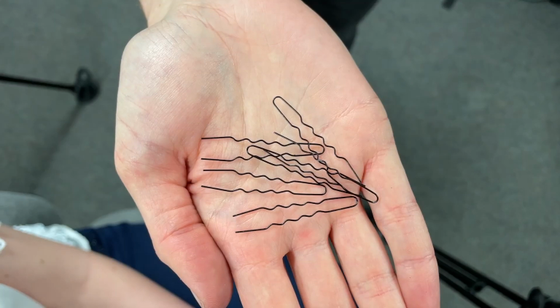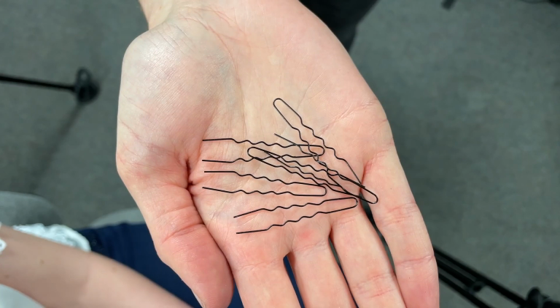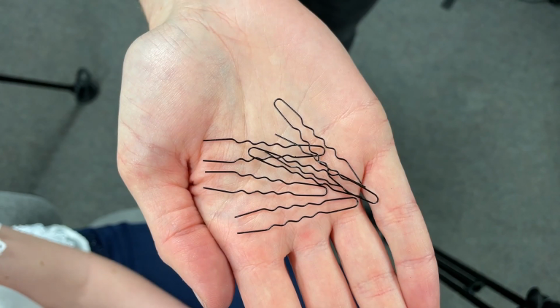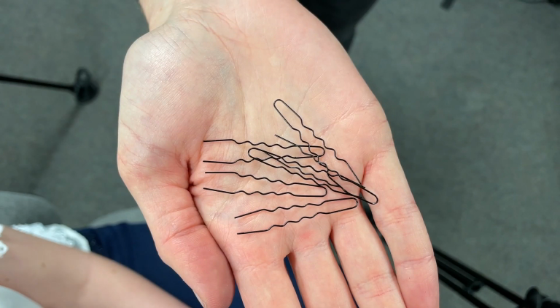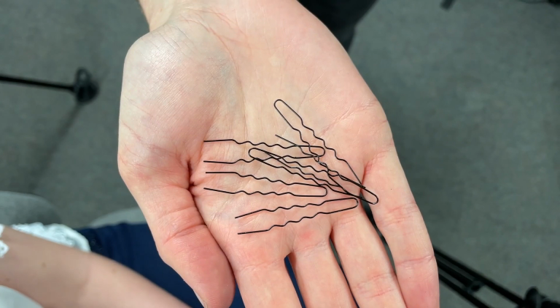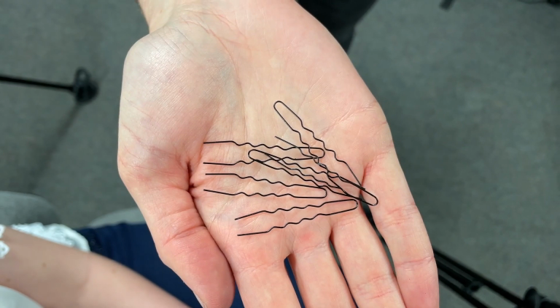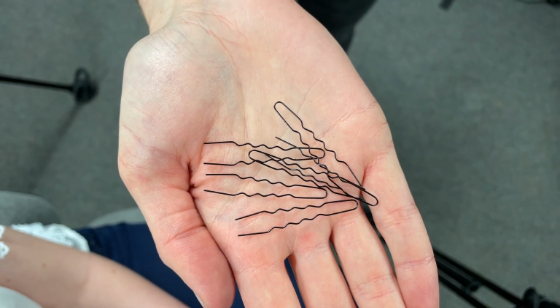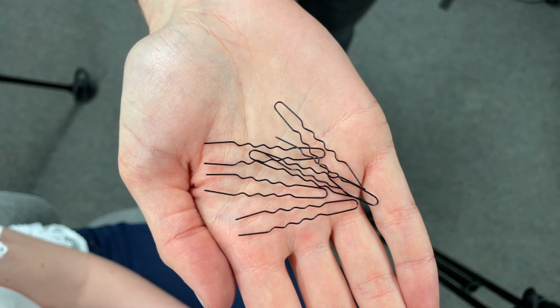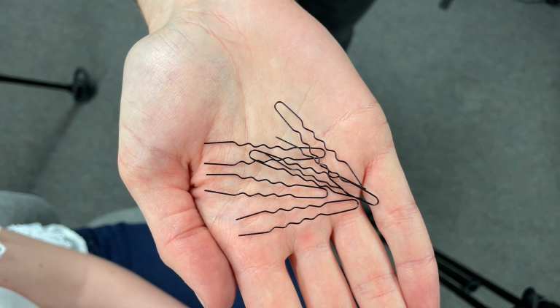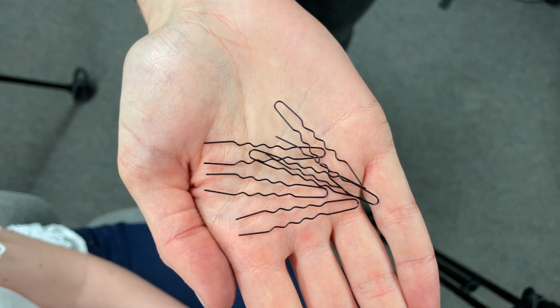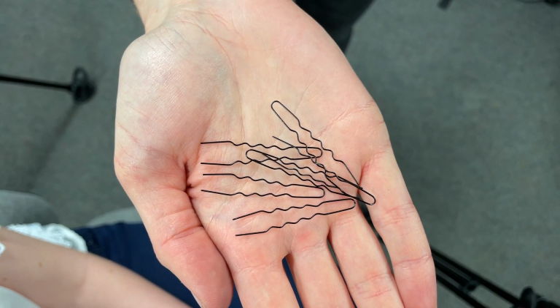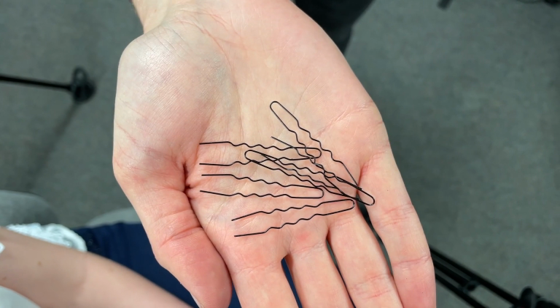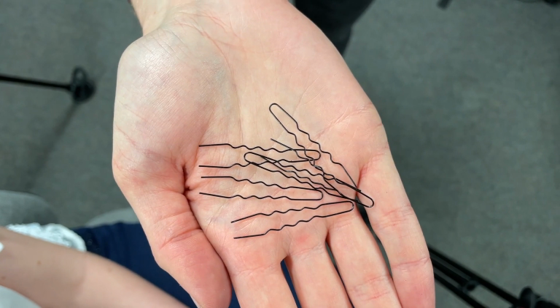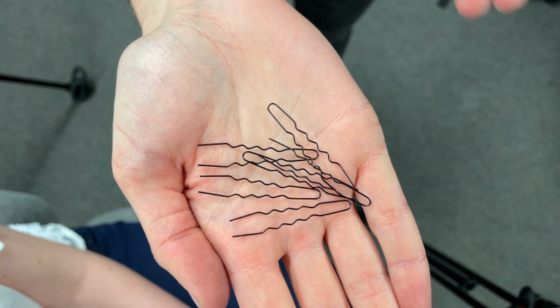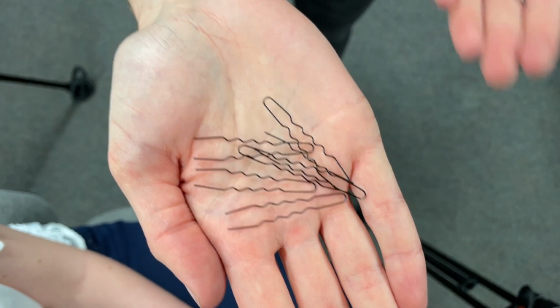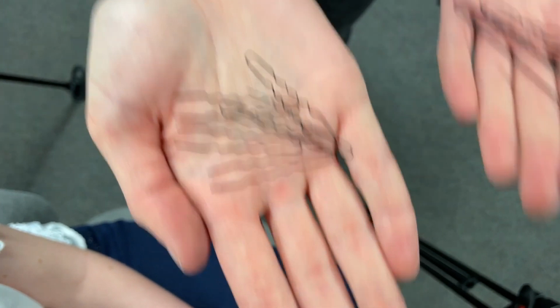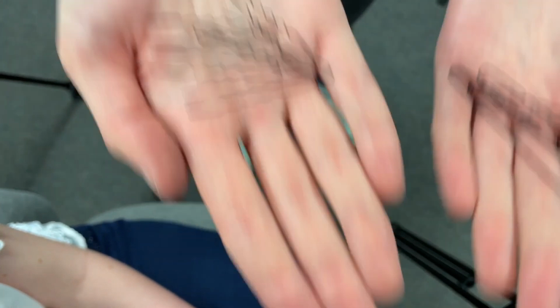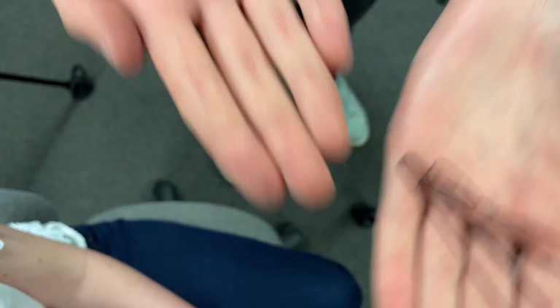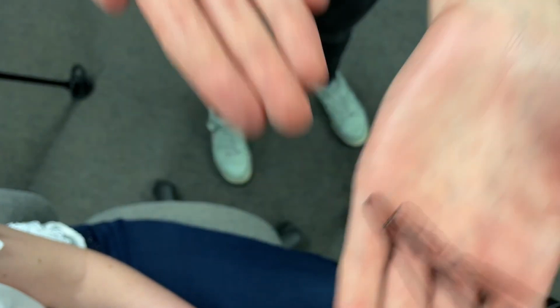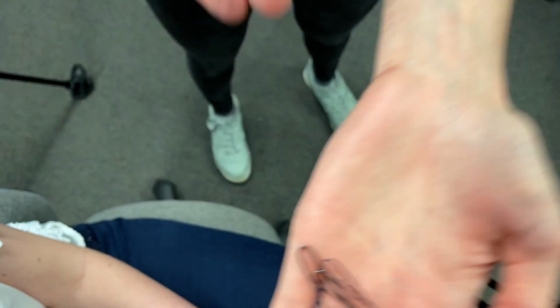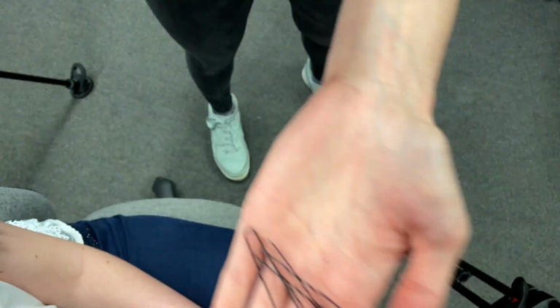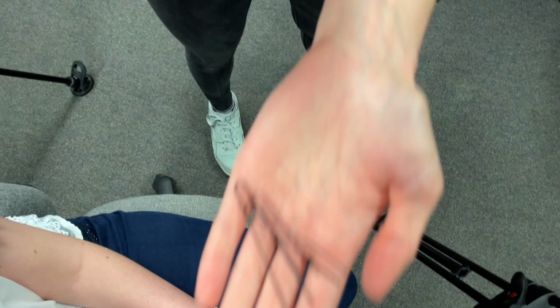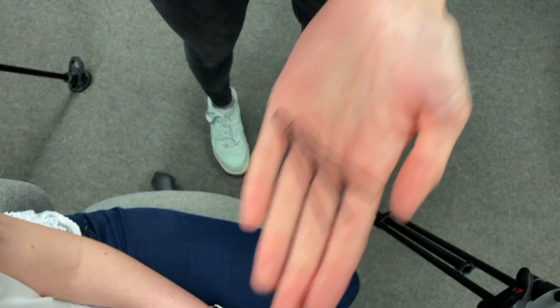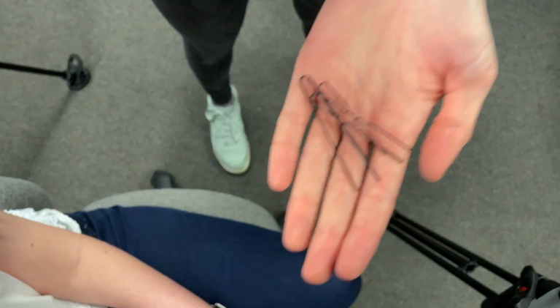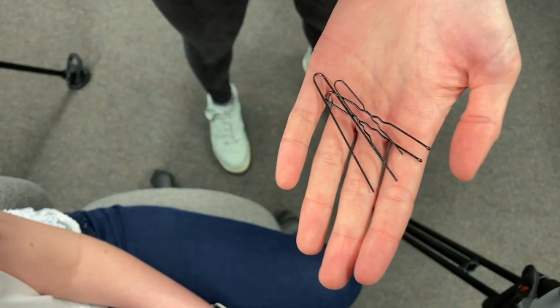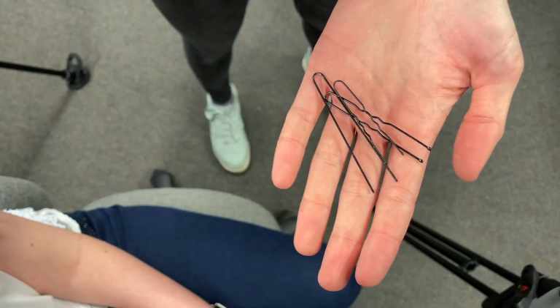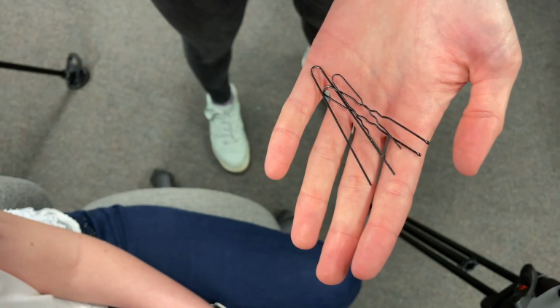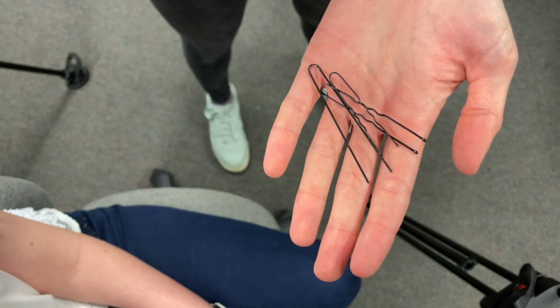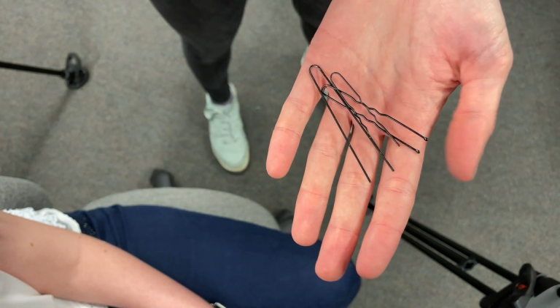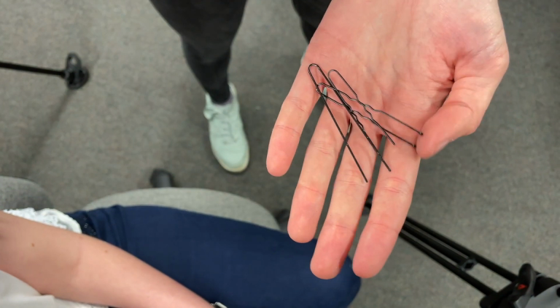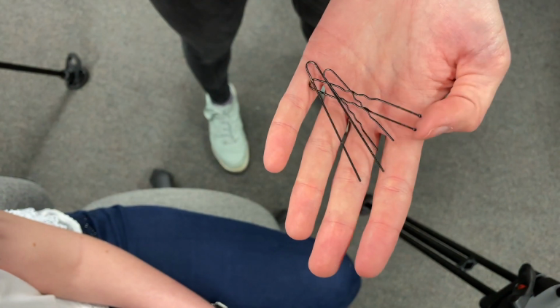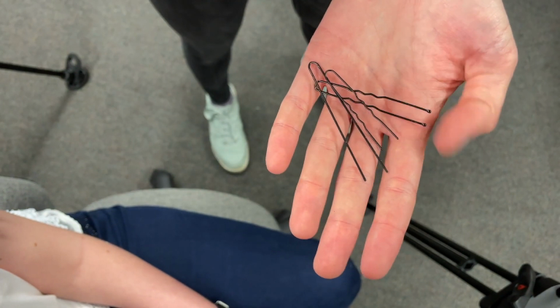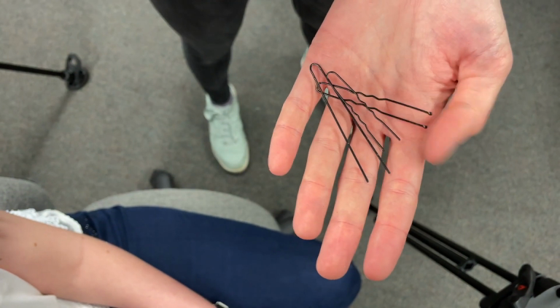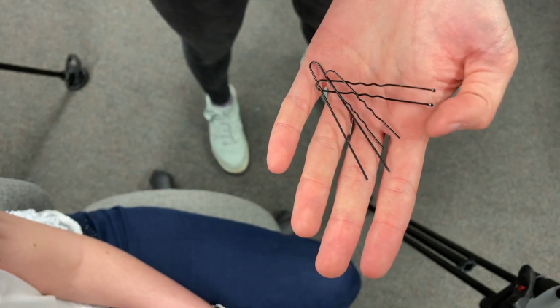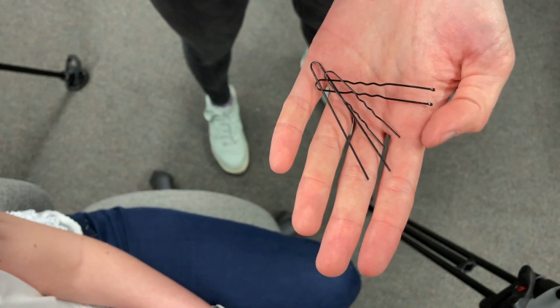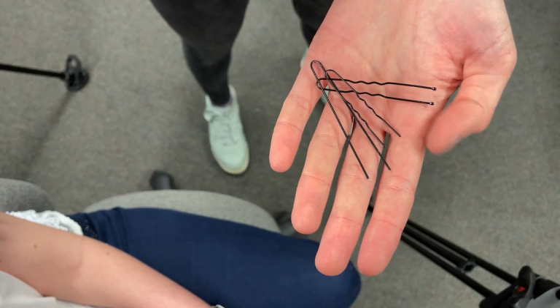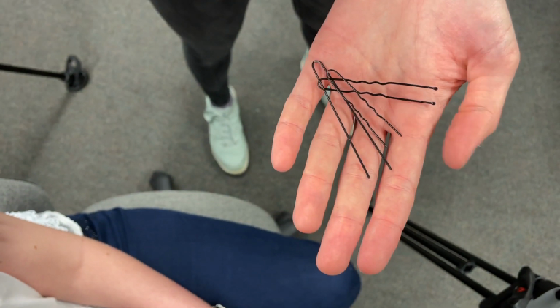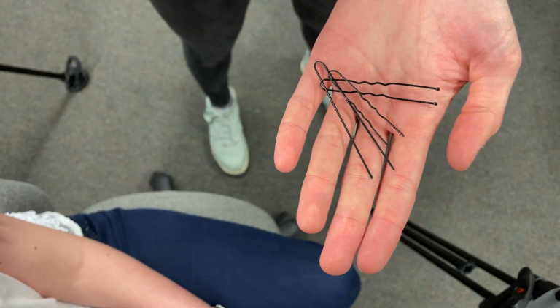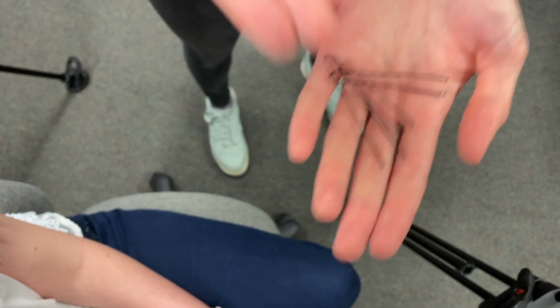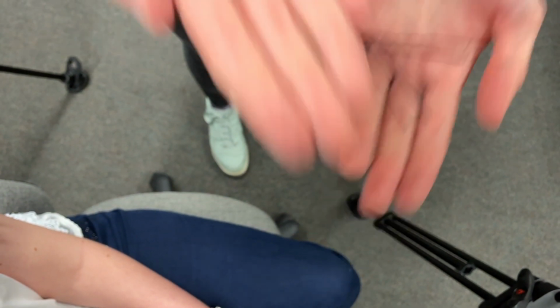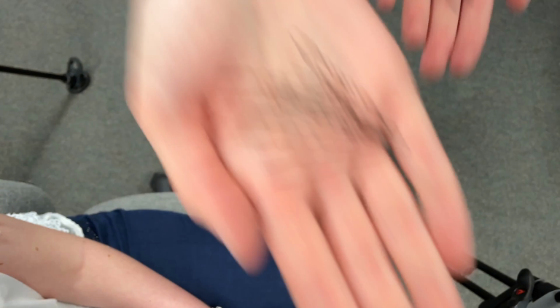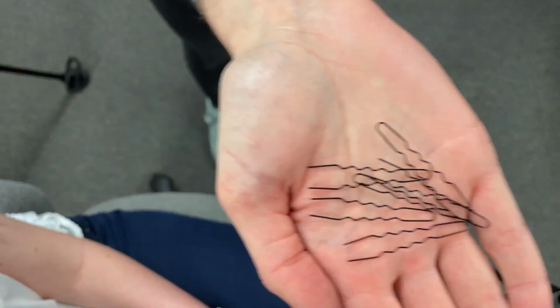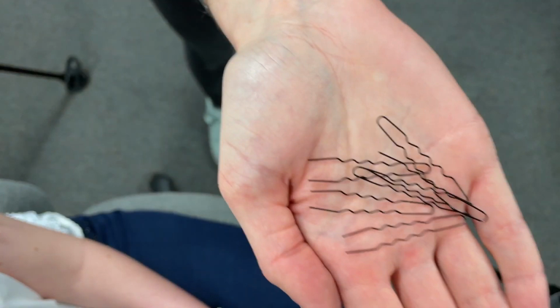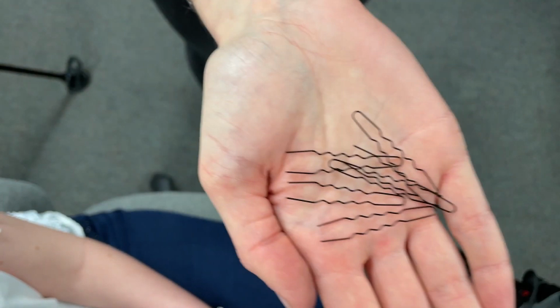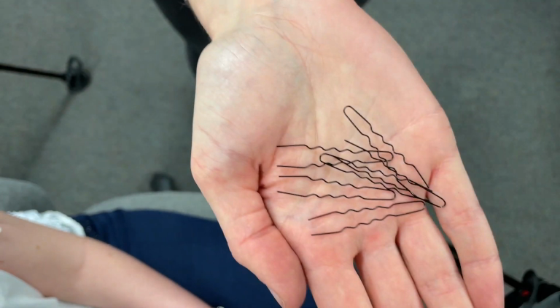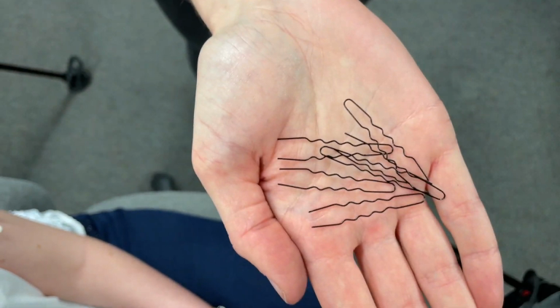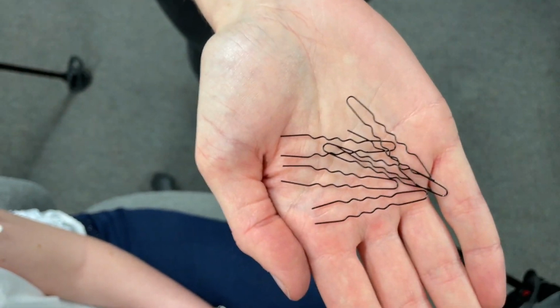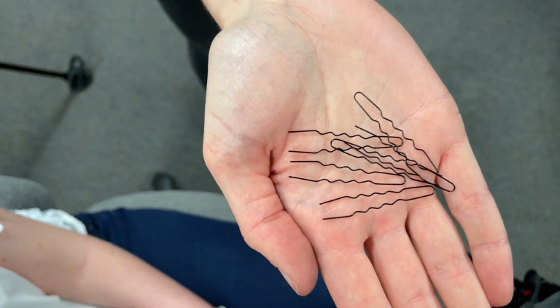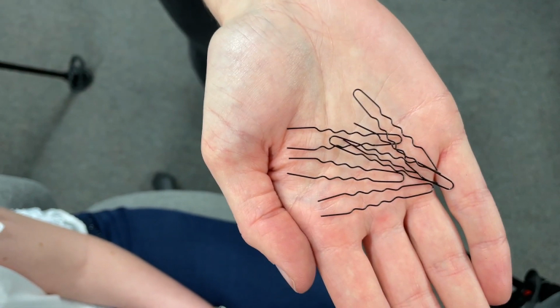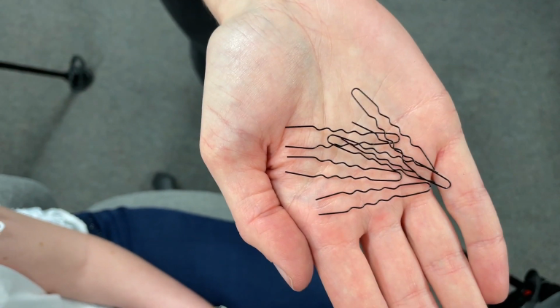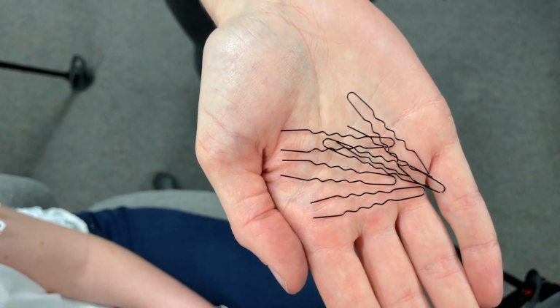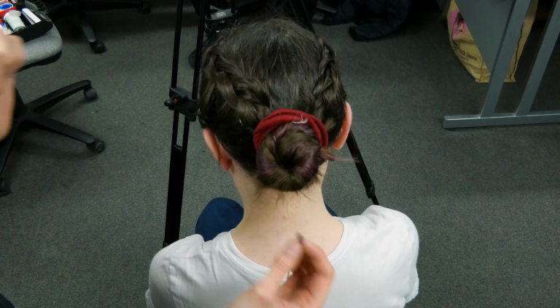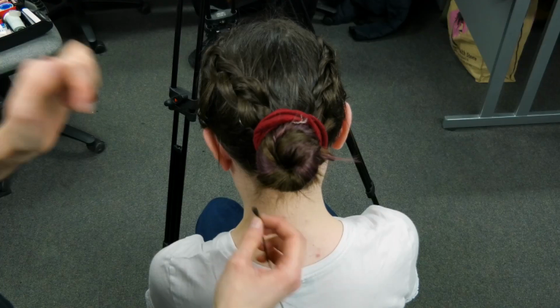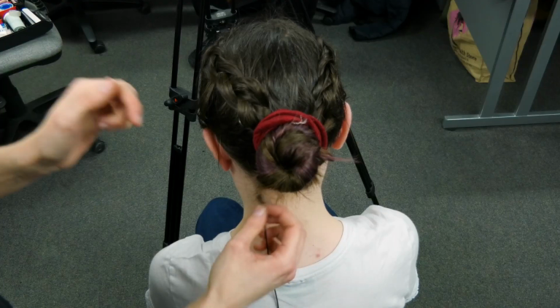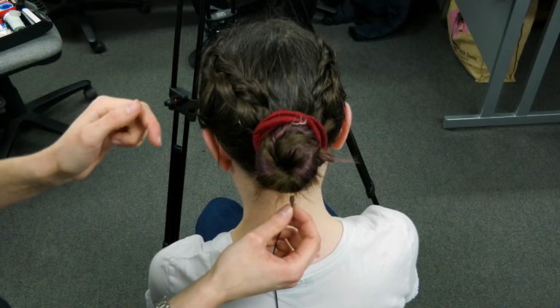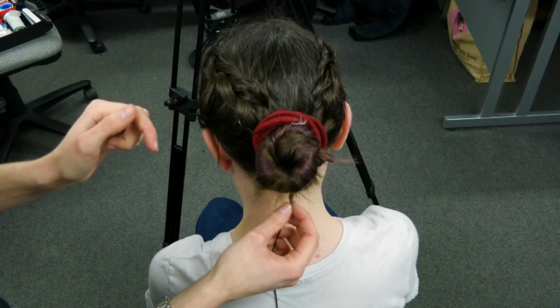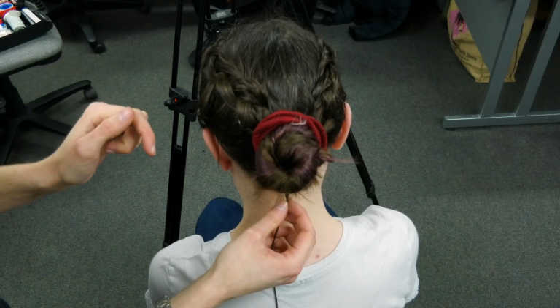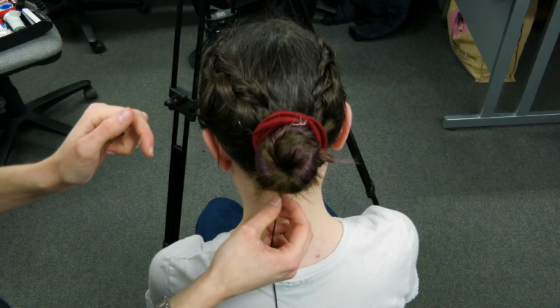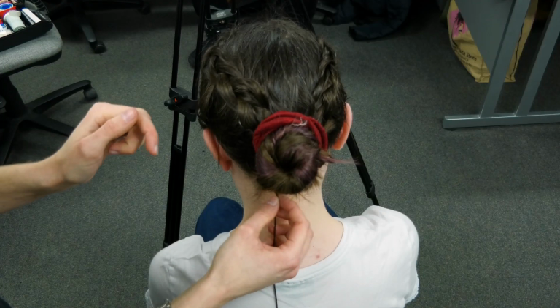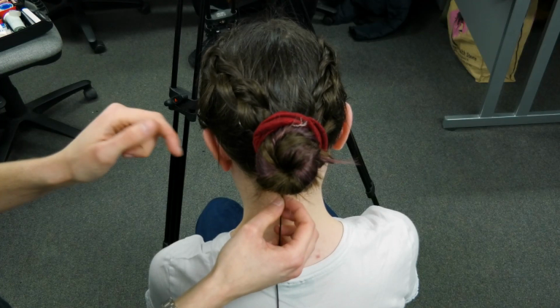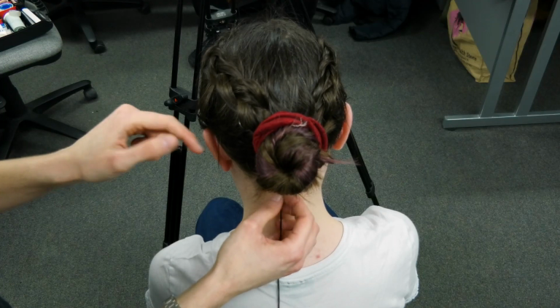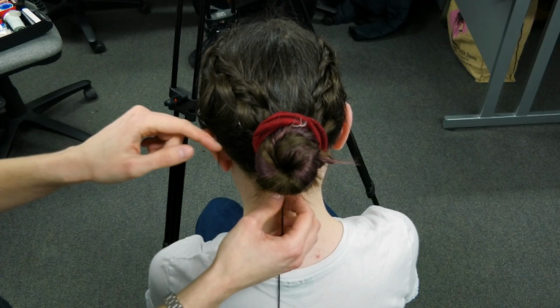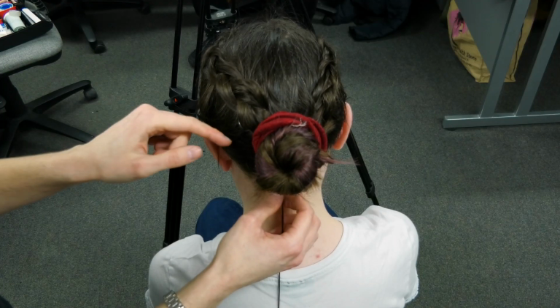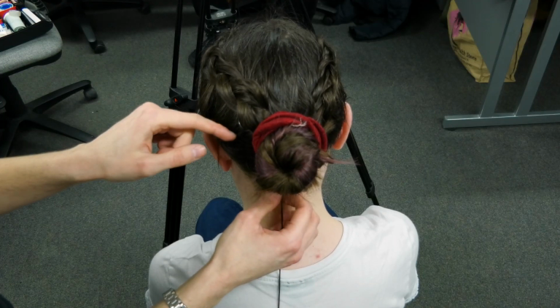We're going to use these hair pins. The big ones that the wigs department might use will work, but if you can find some smaller ones with the wavy middles, they're better for this.